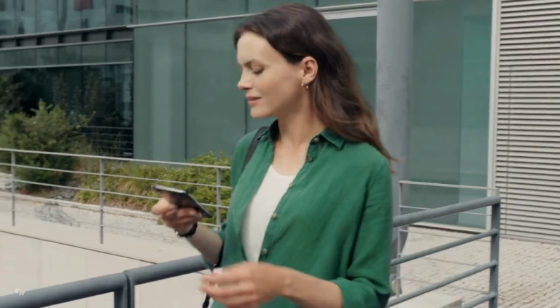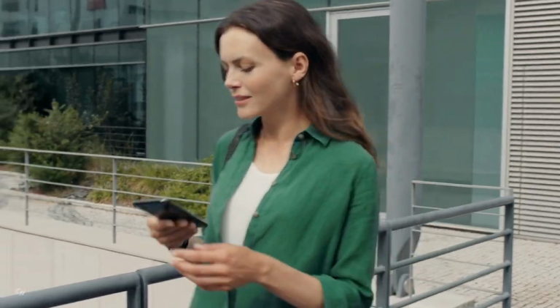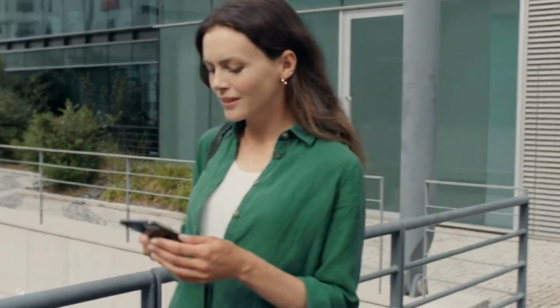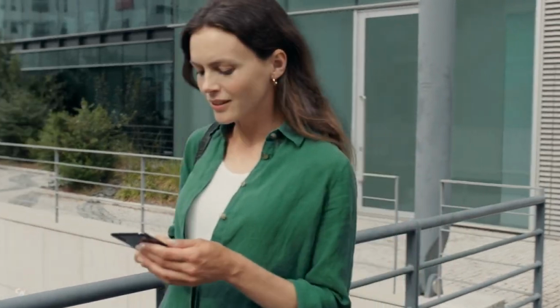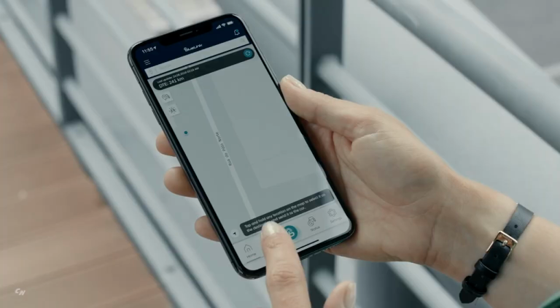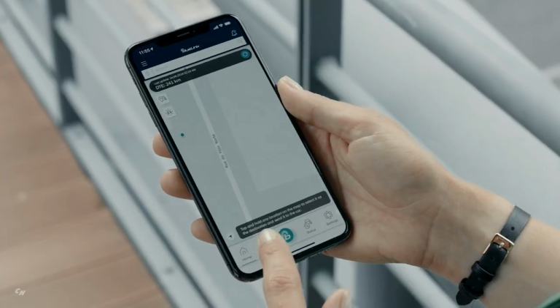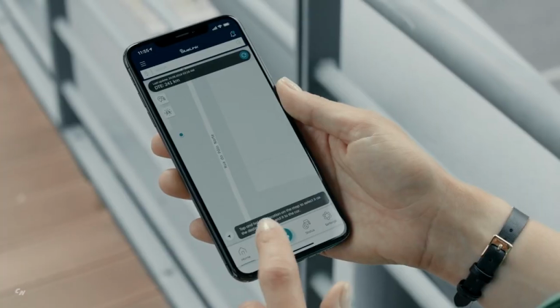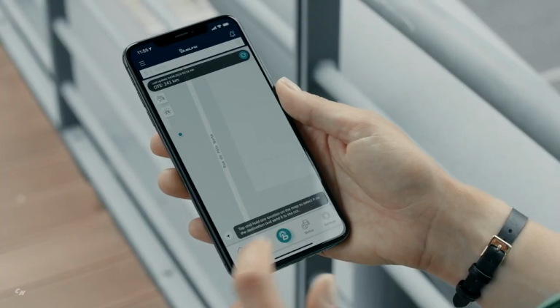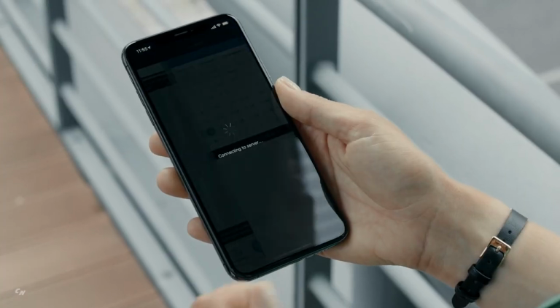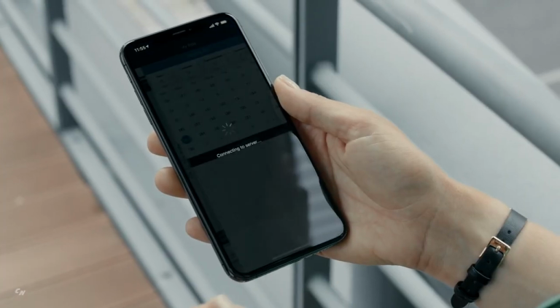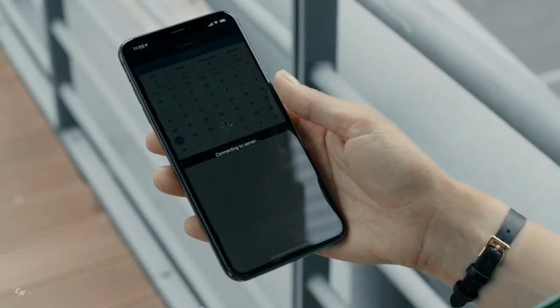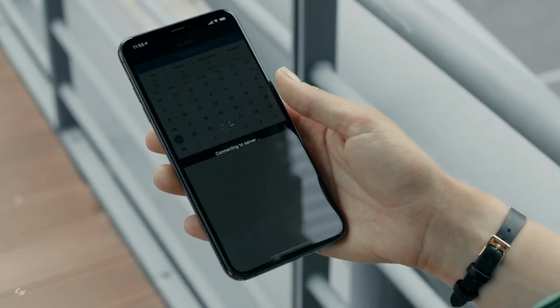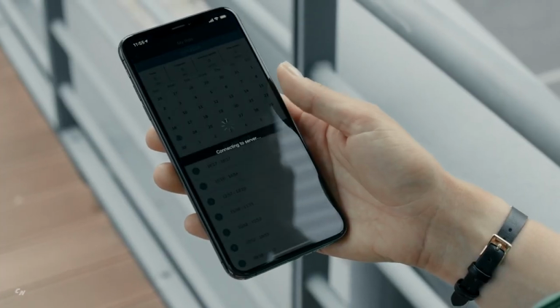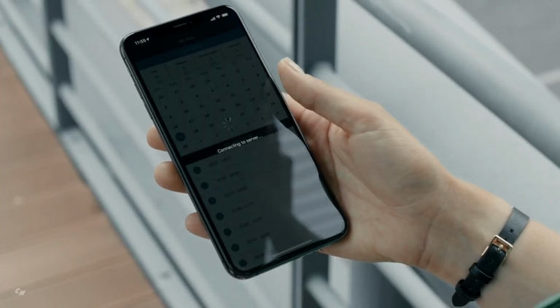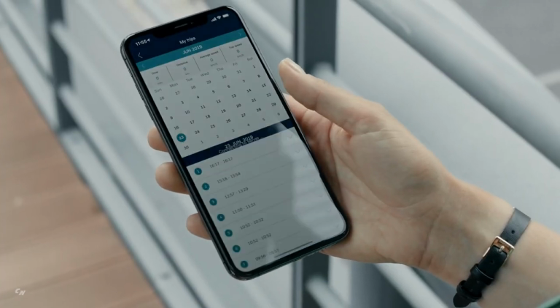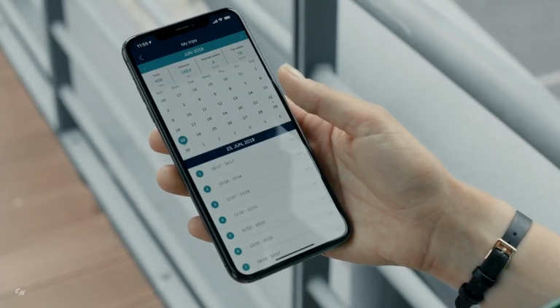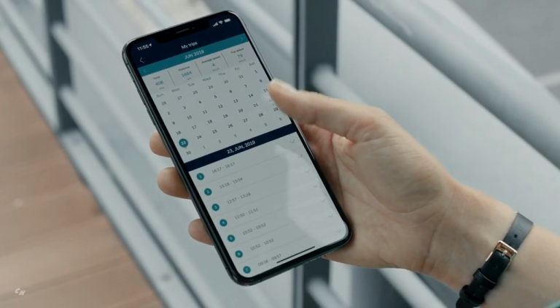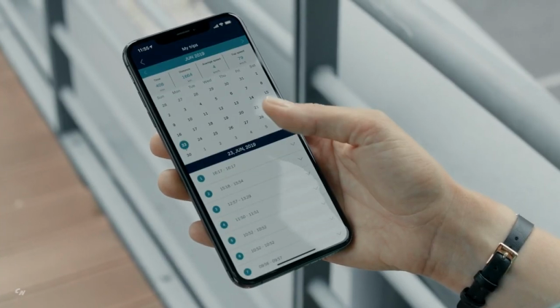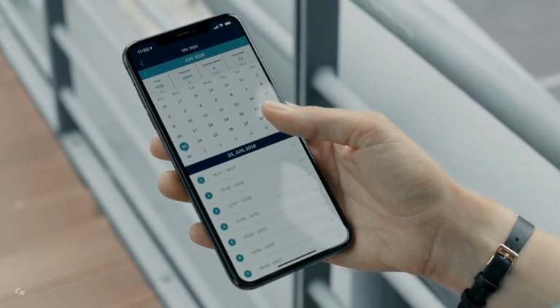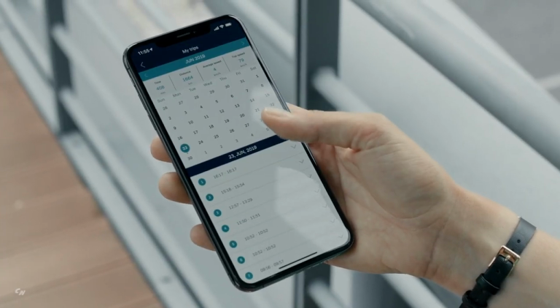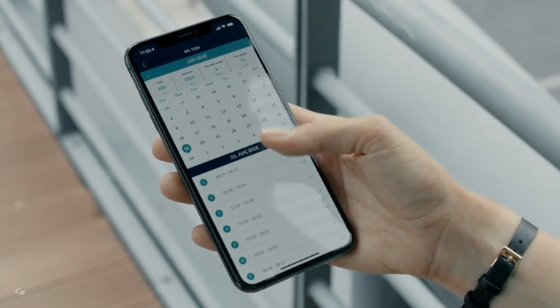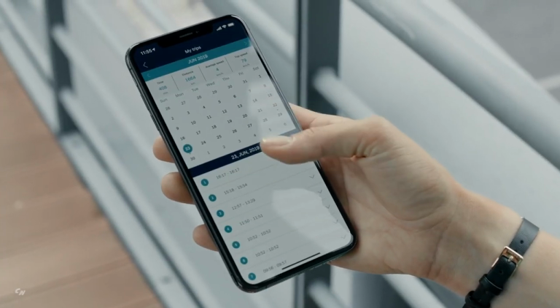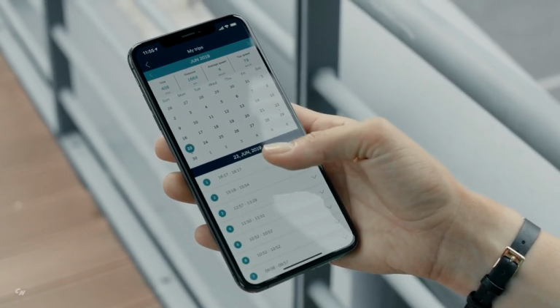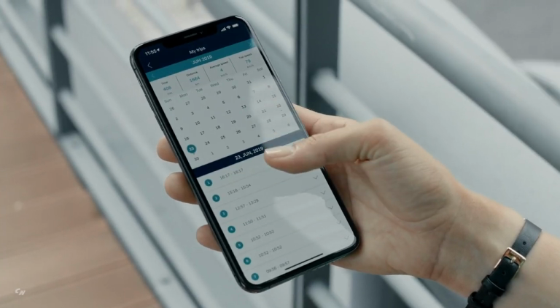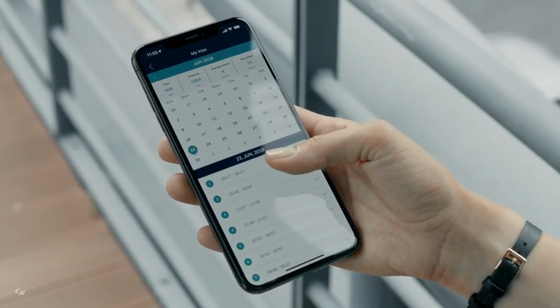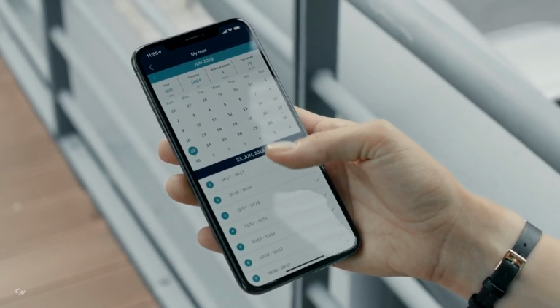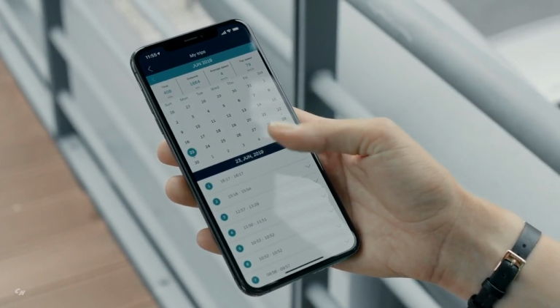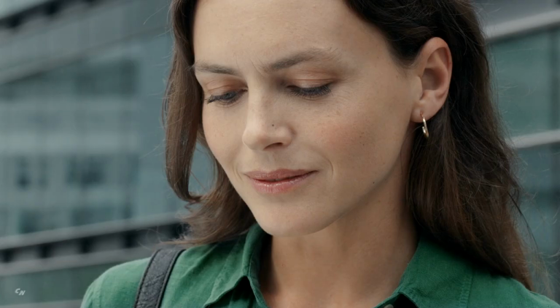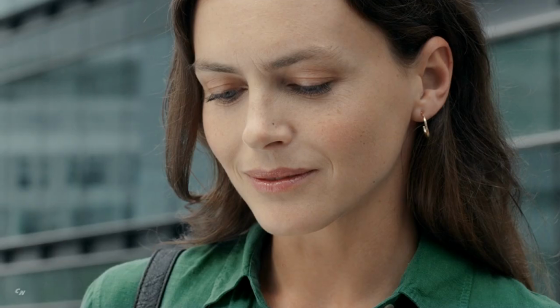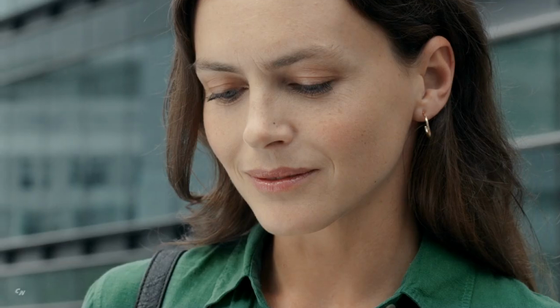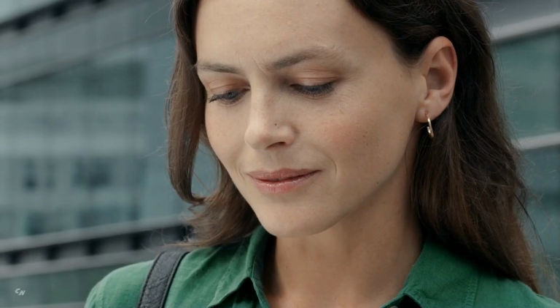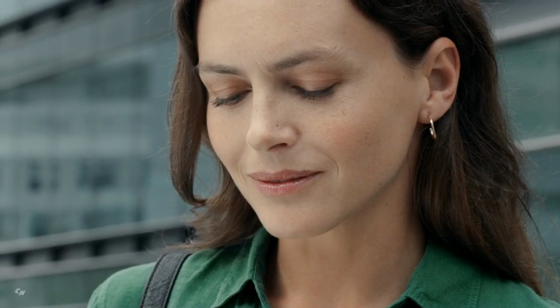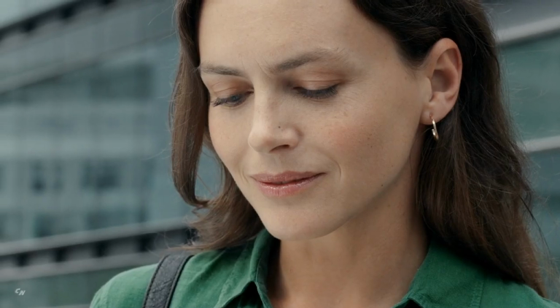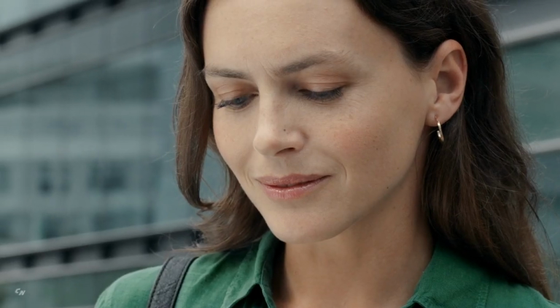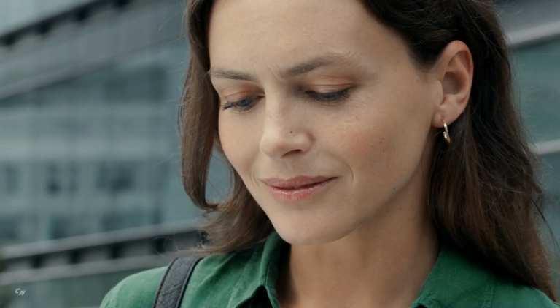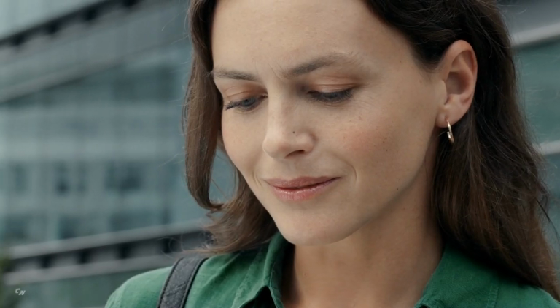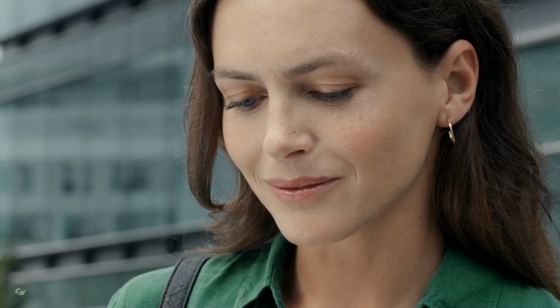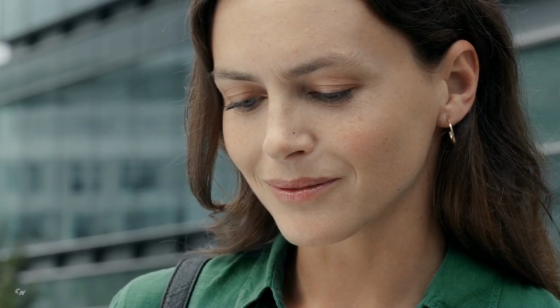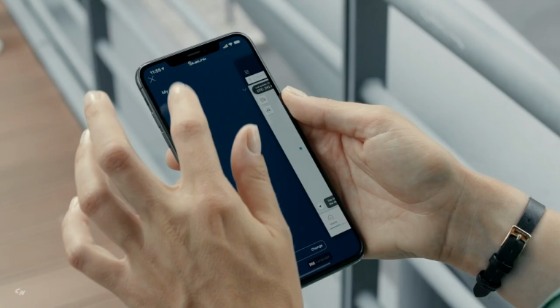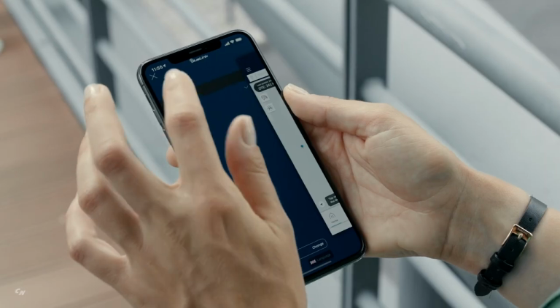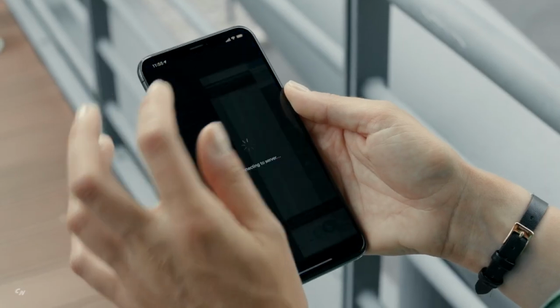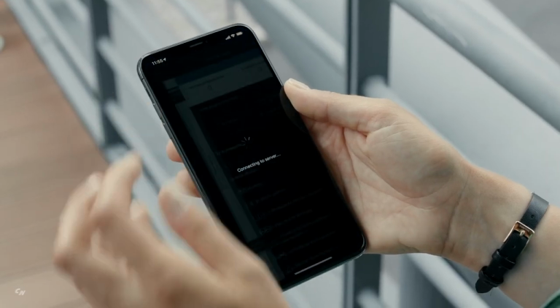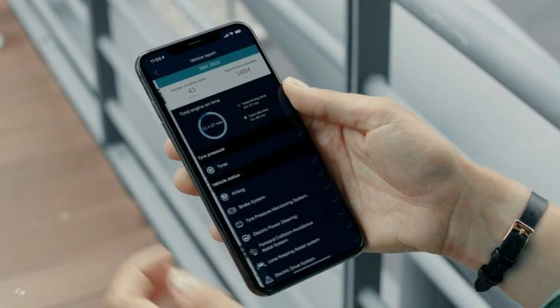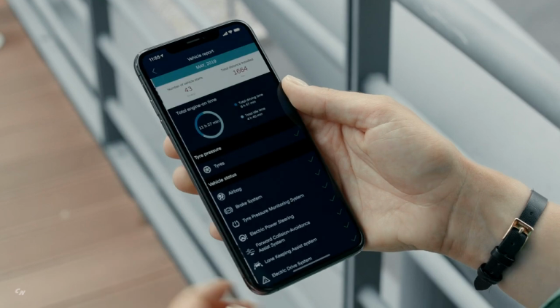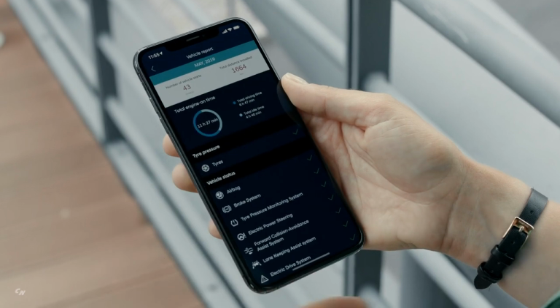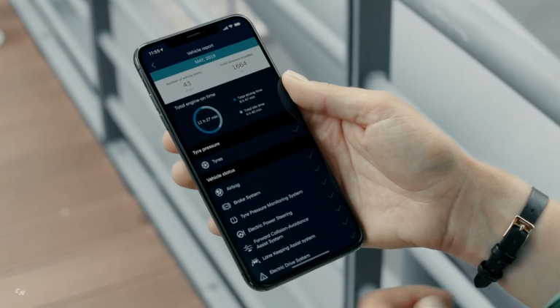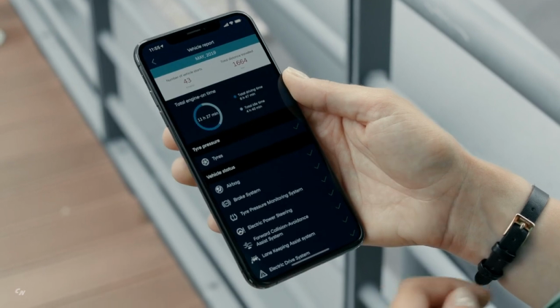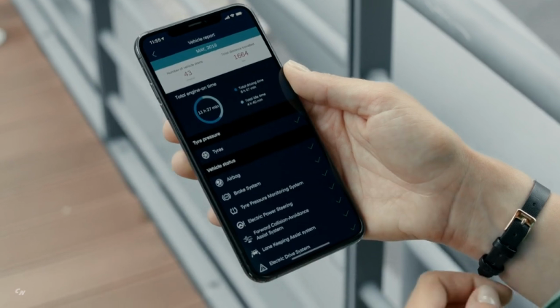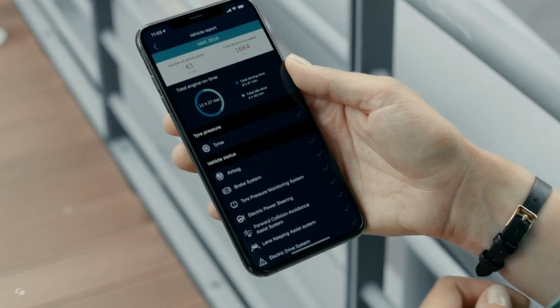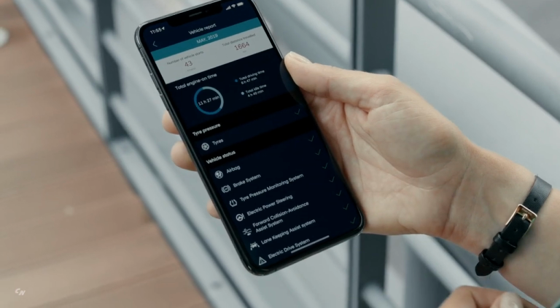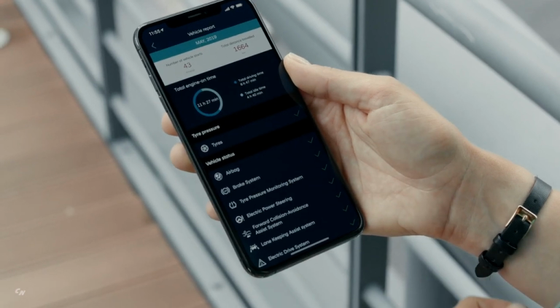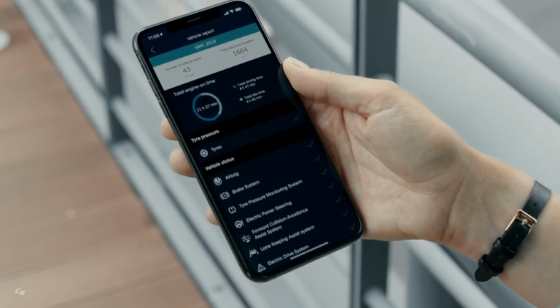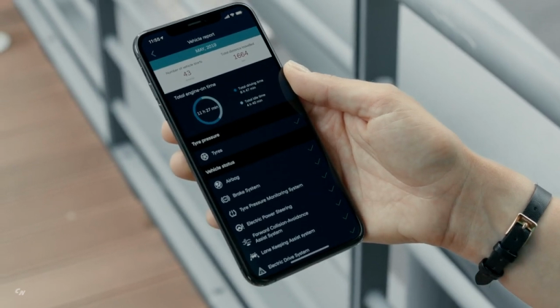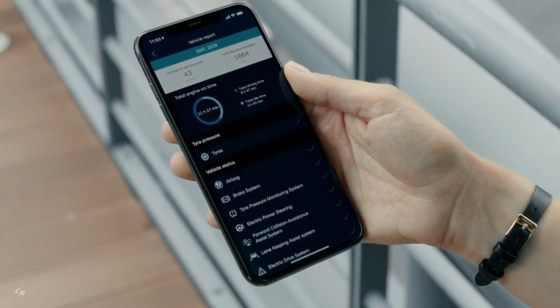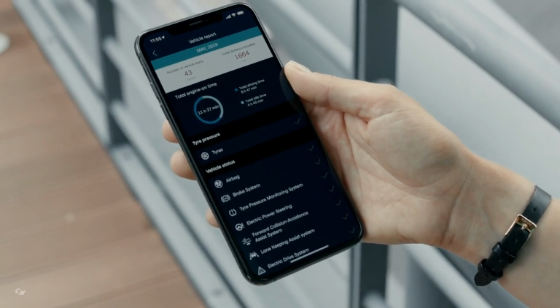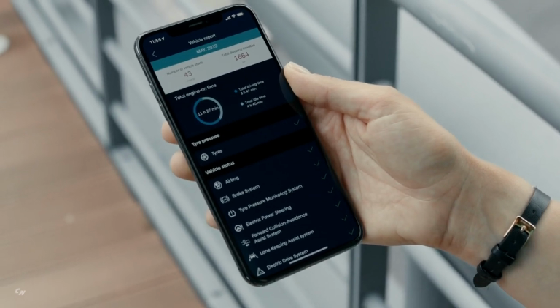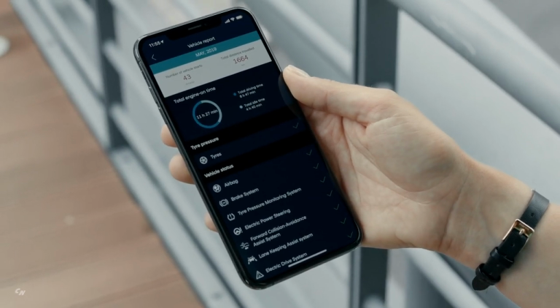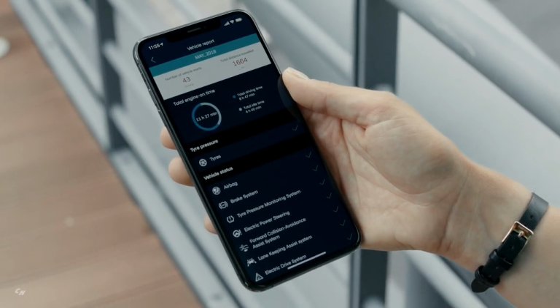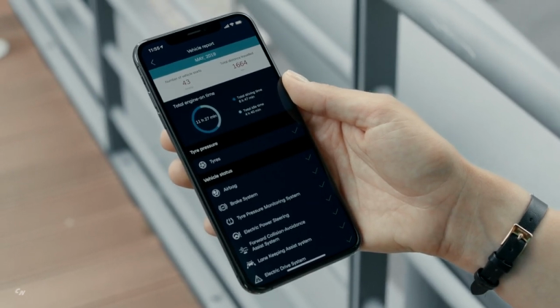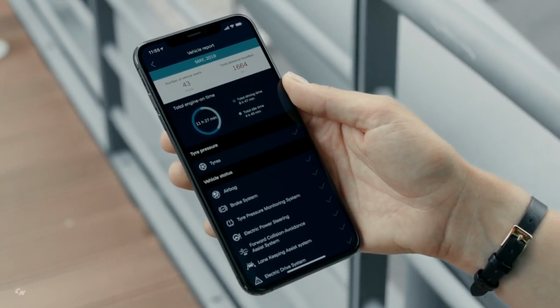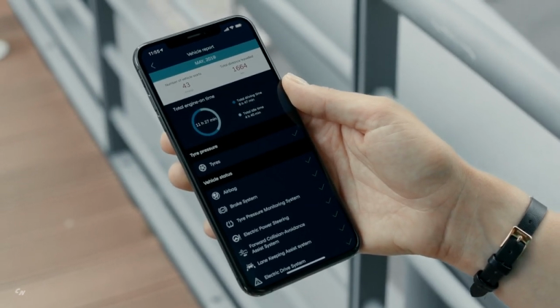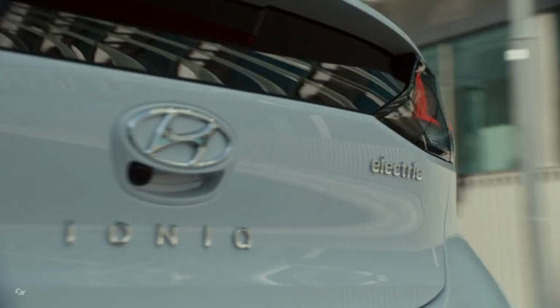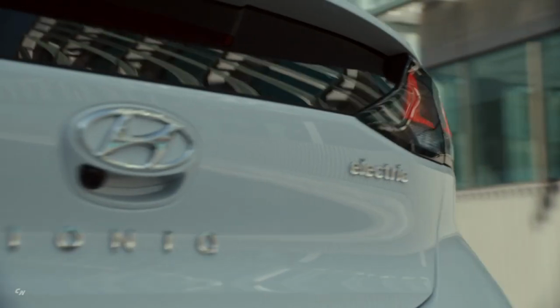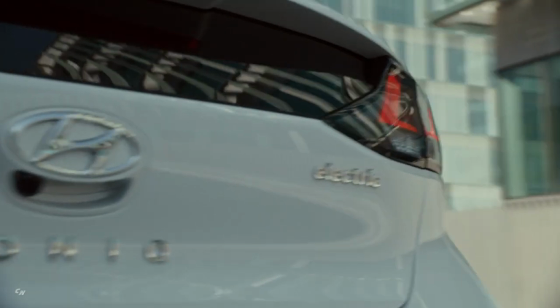Bluelink also lets you keep an eye on key parts of your Hyundai, like the tyres, brakes, airbag and safety system.